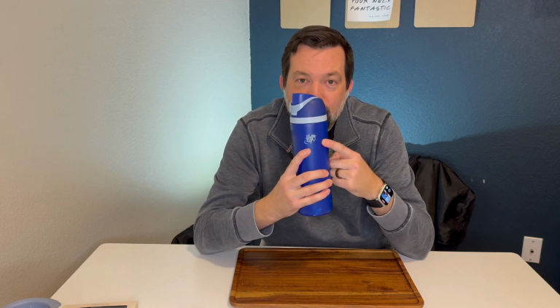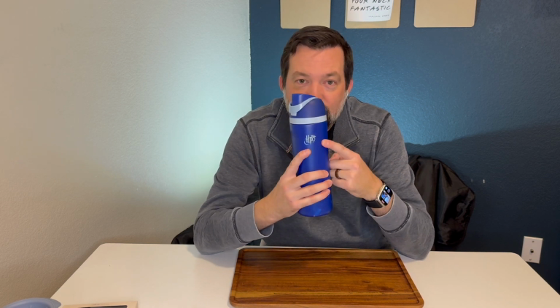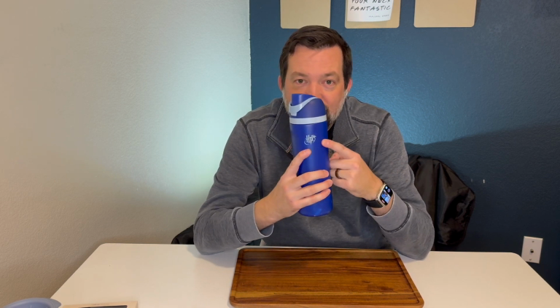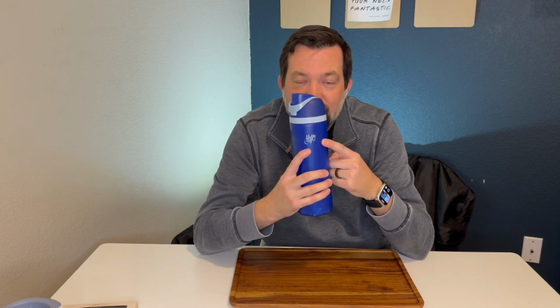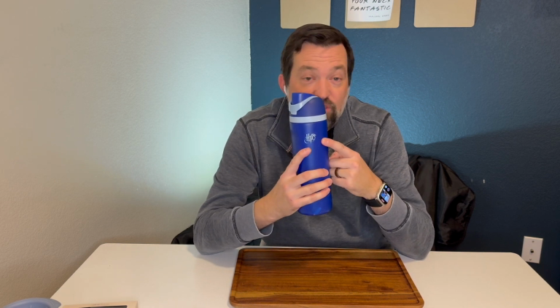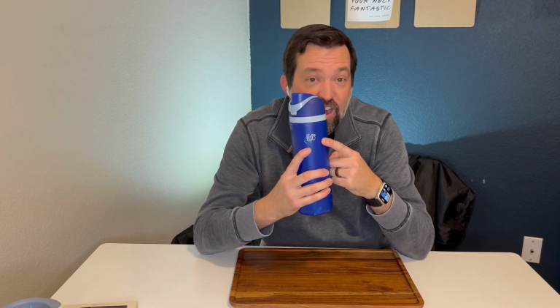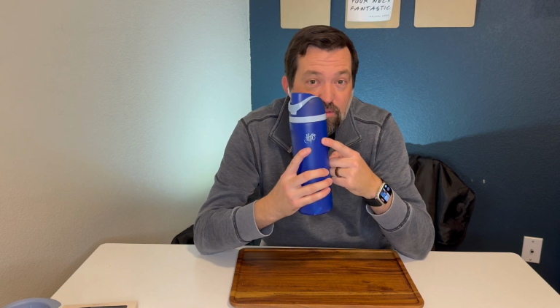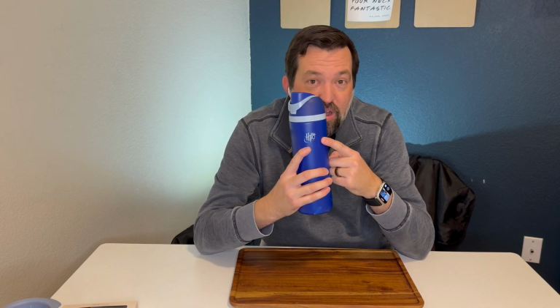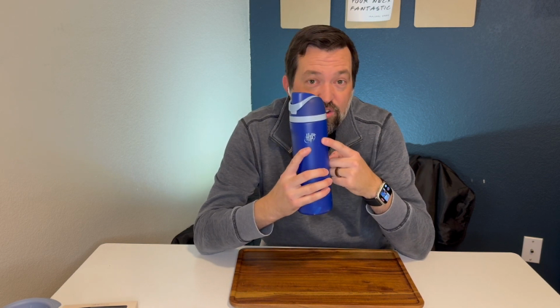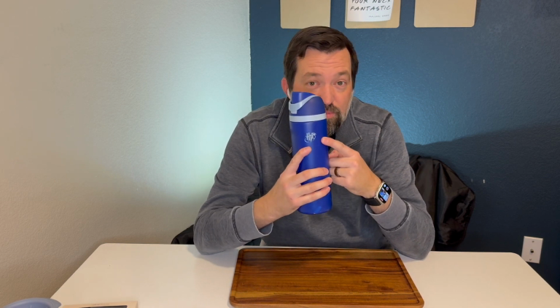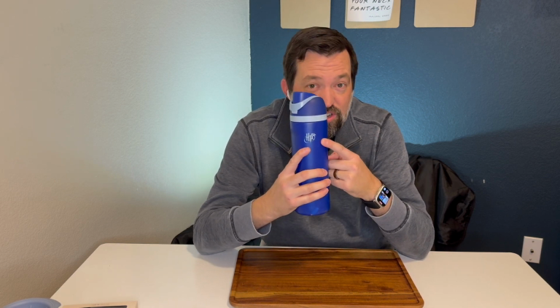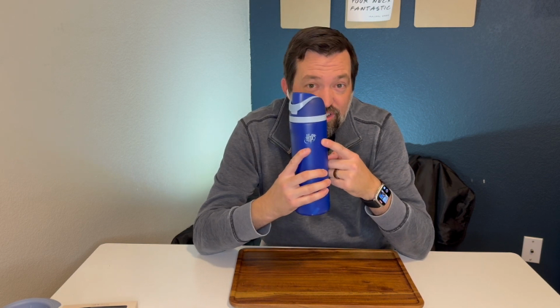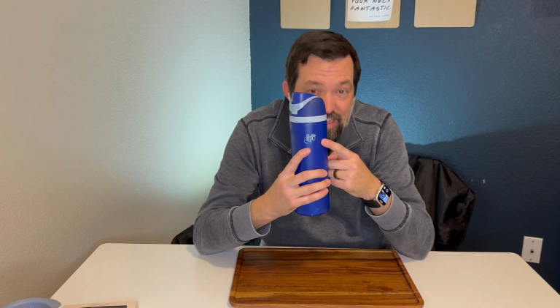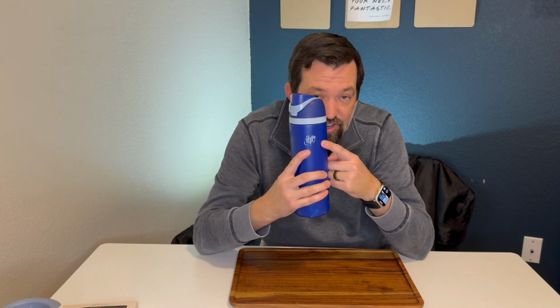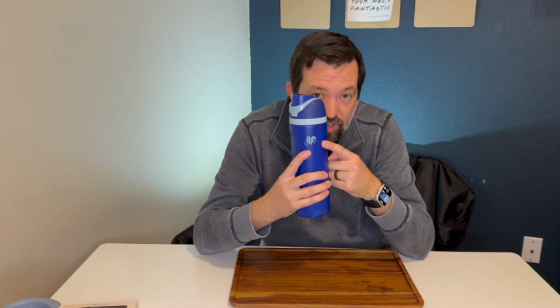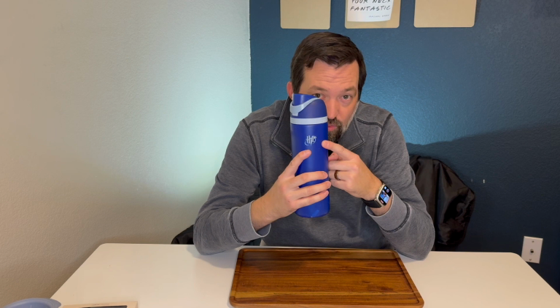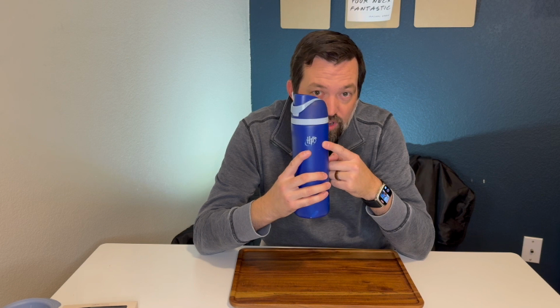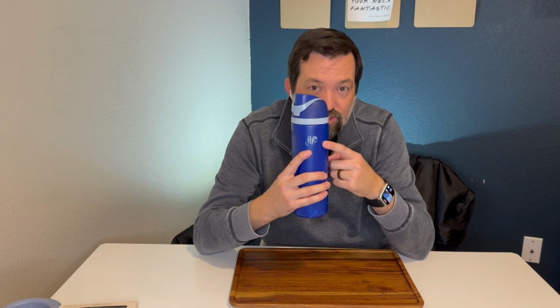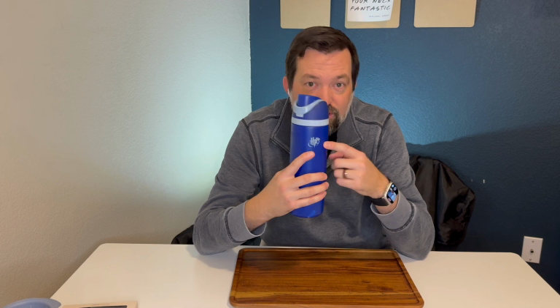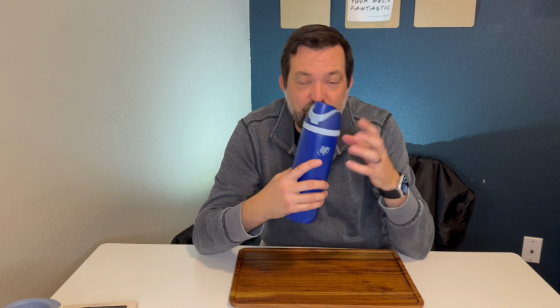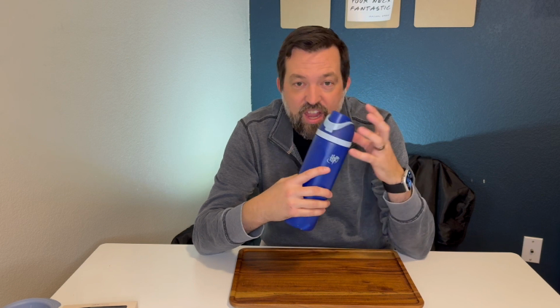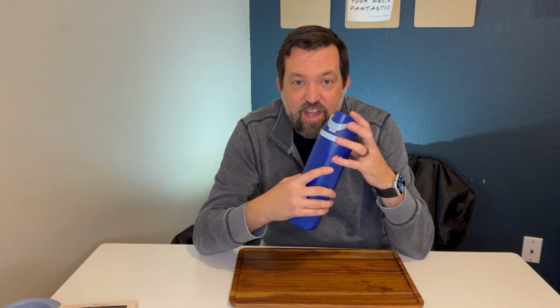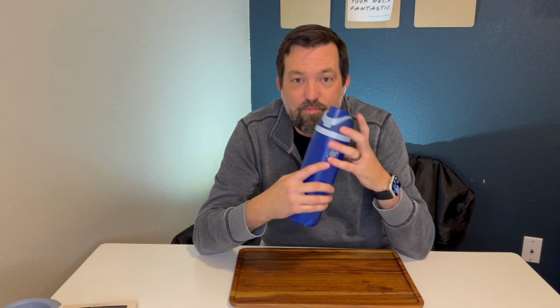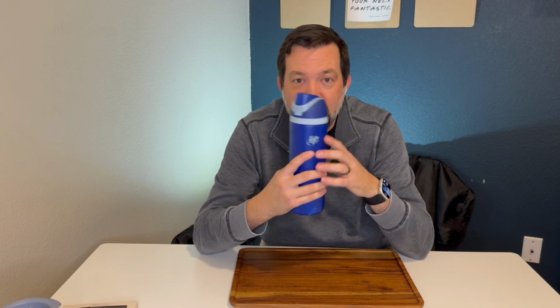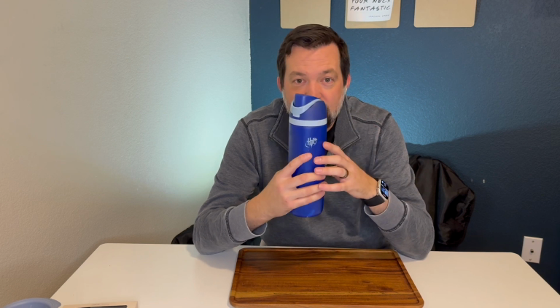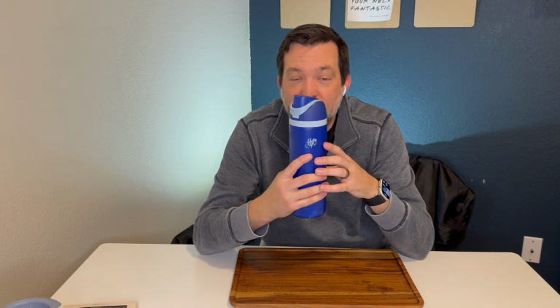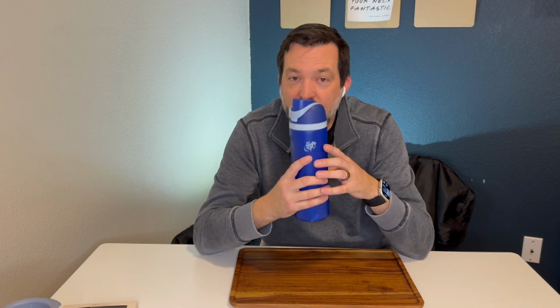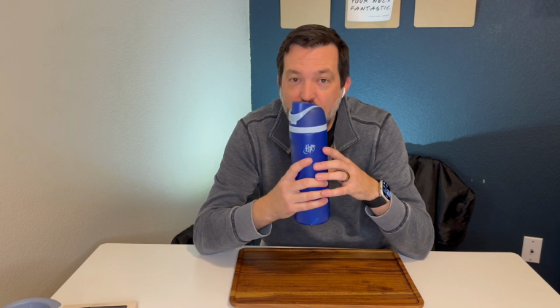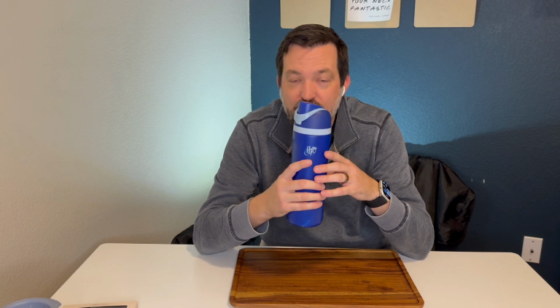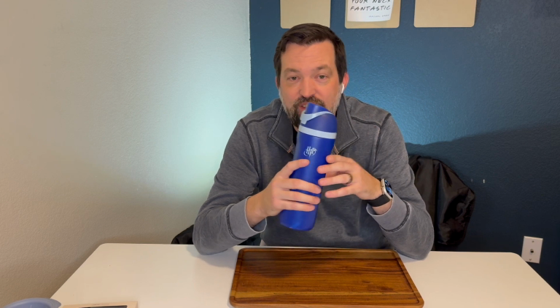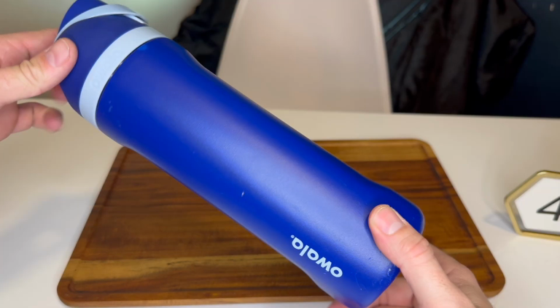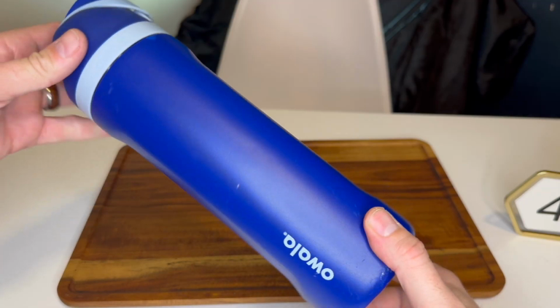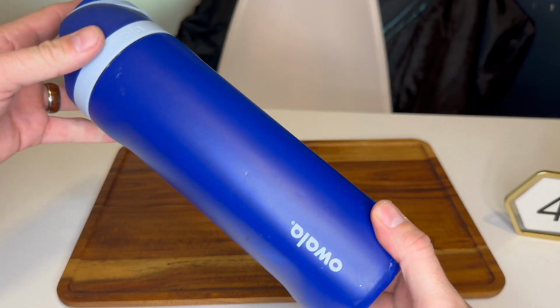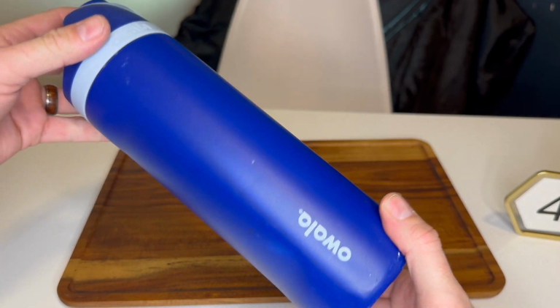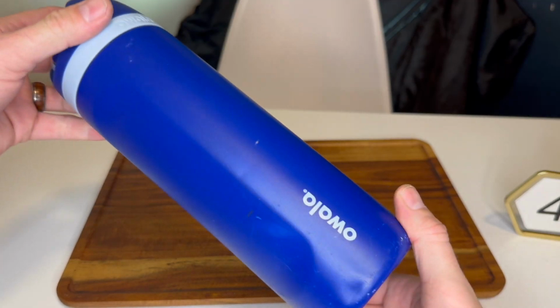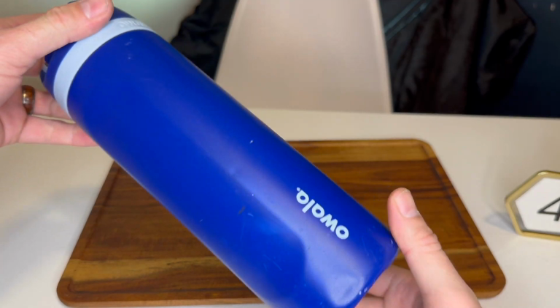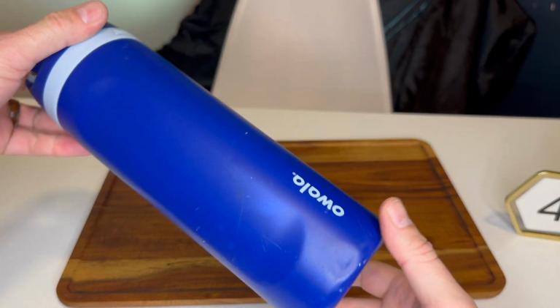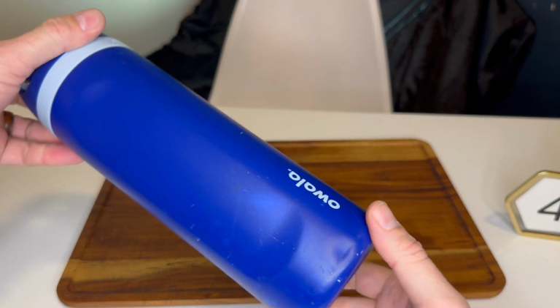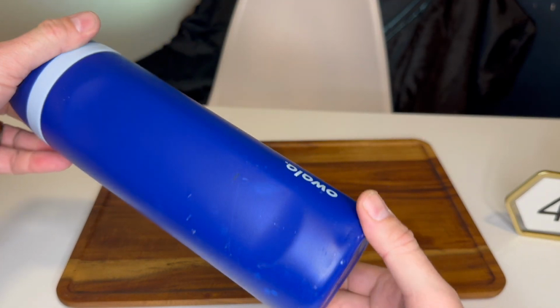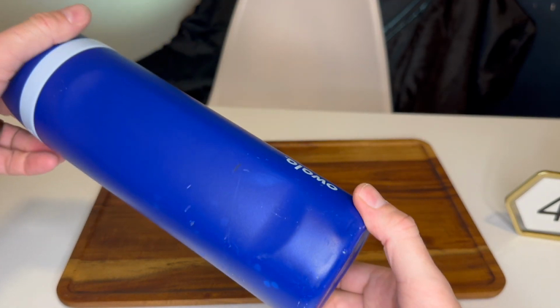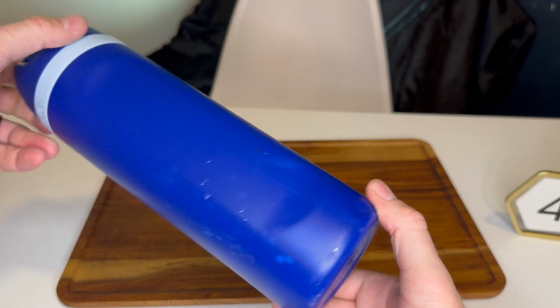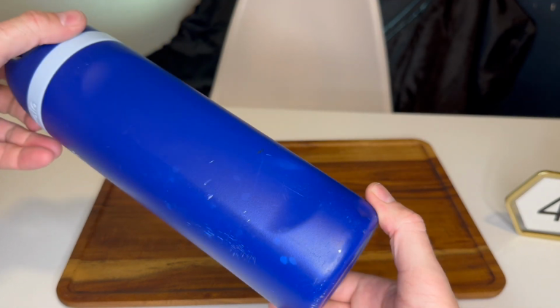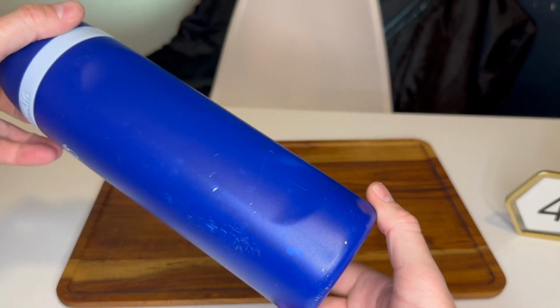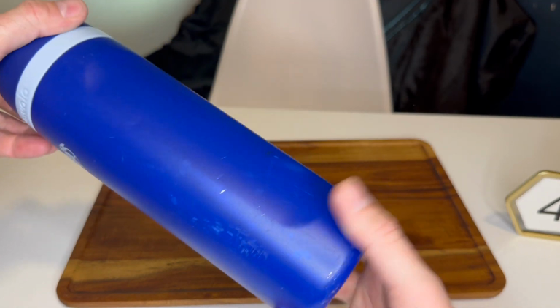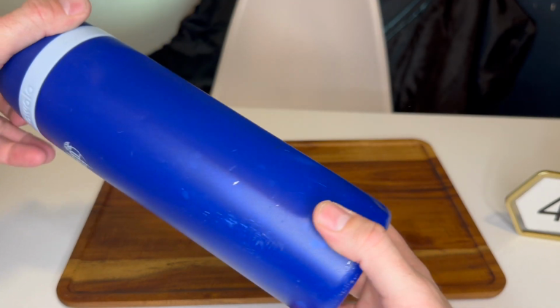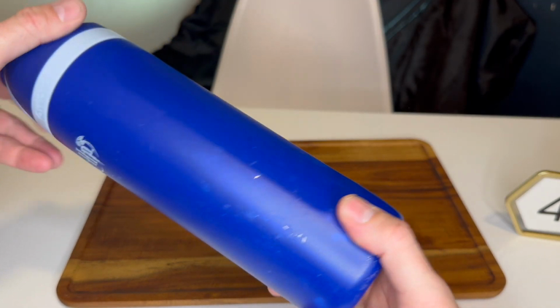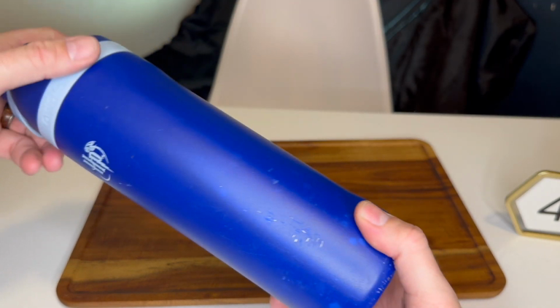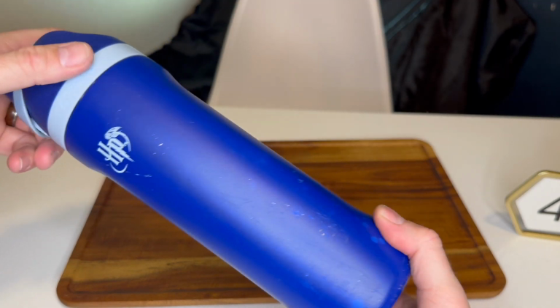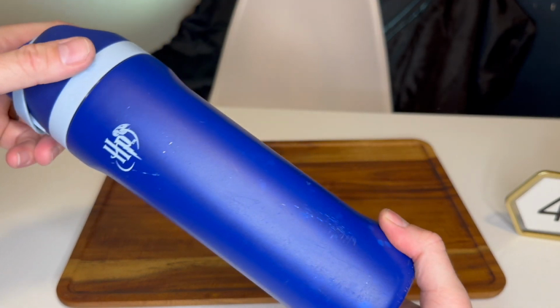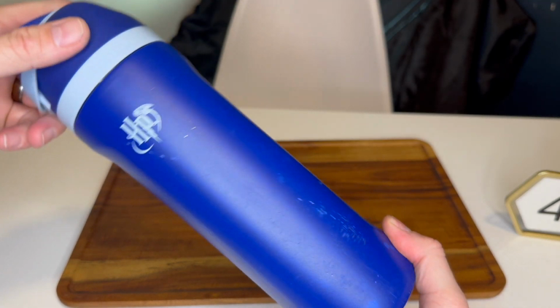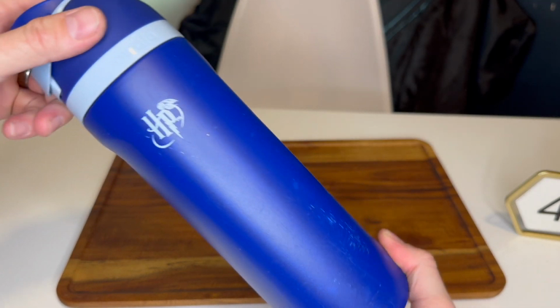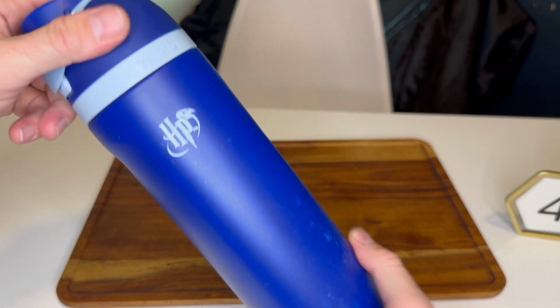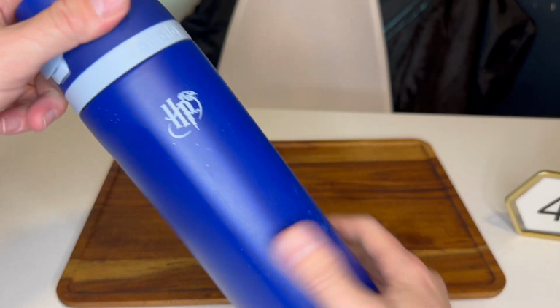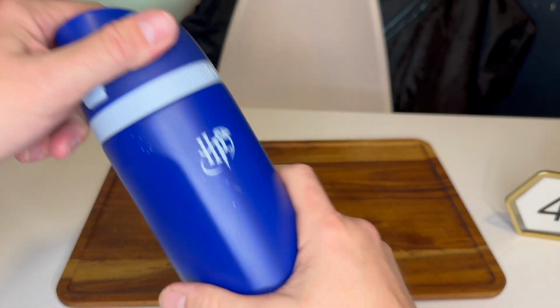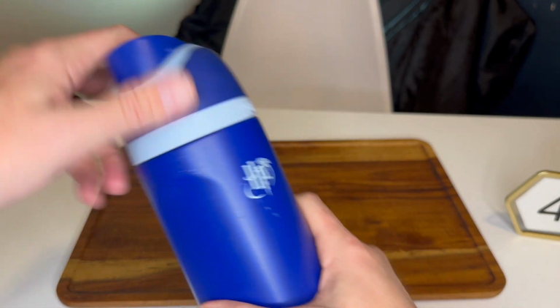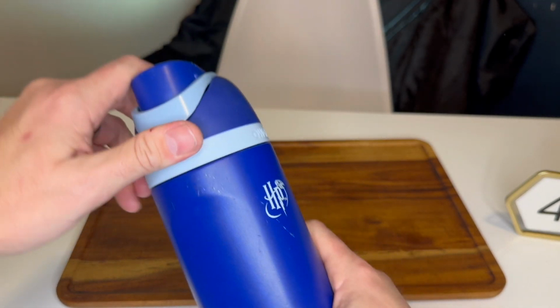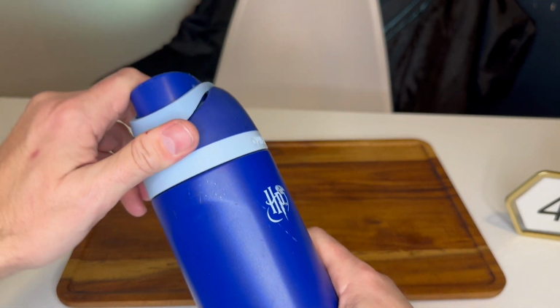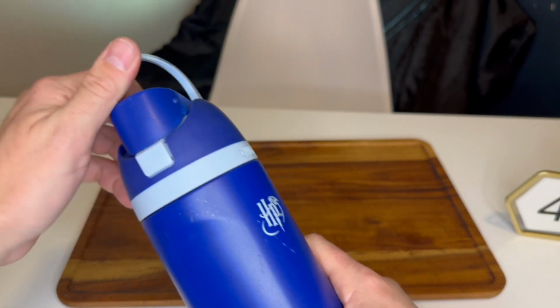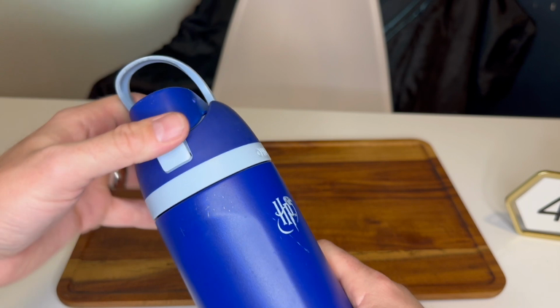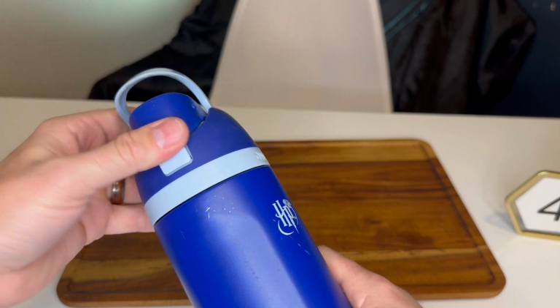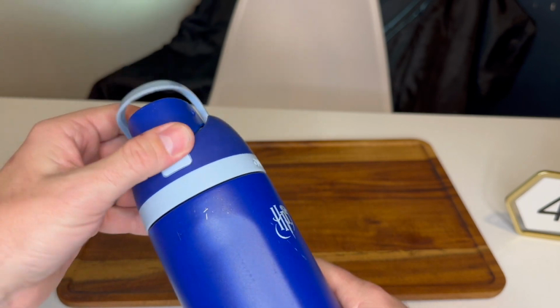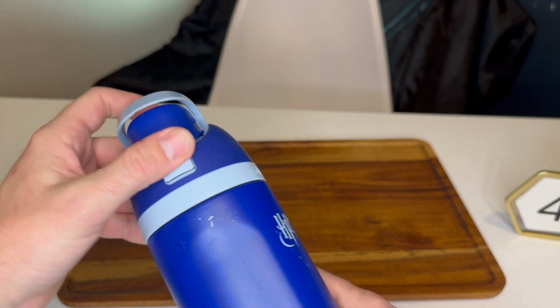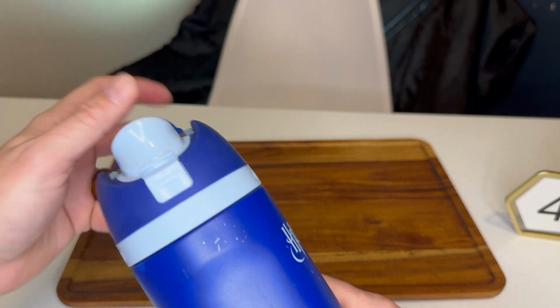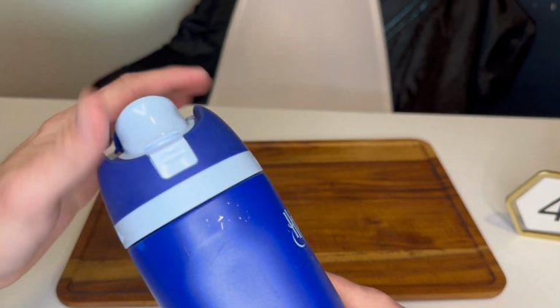These are the Harry Potter Special Edition ones, so they come color-coded to each of the houses. This is the Ravenclaw one, and it's a beautiful blue.